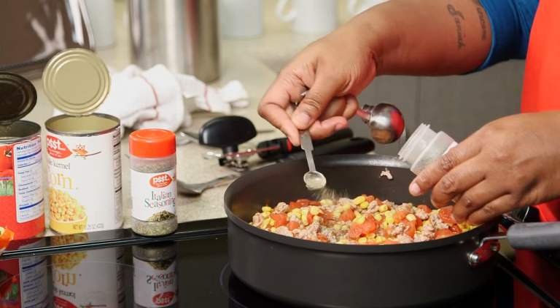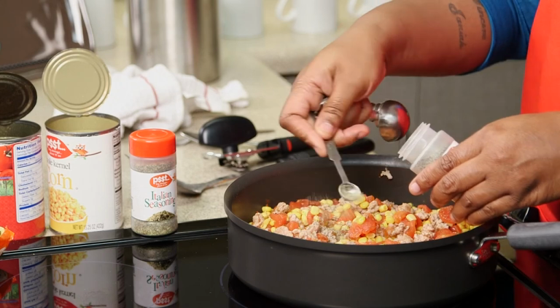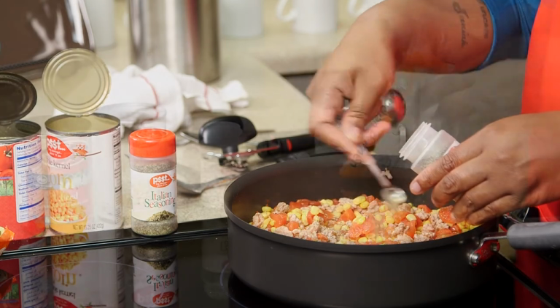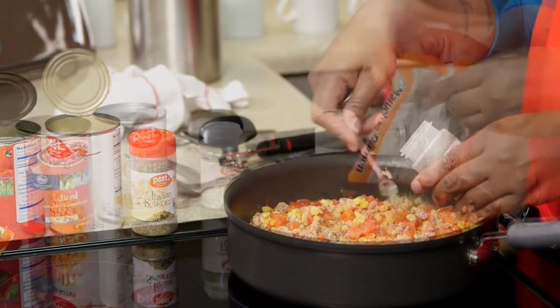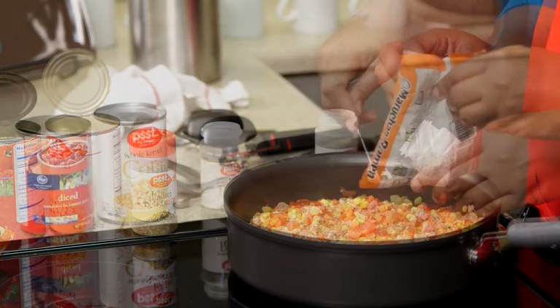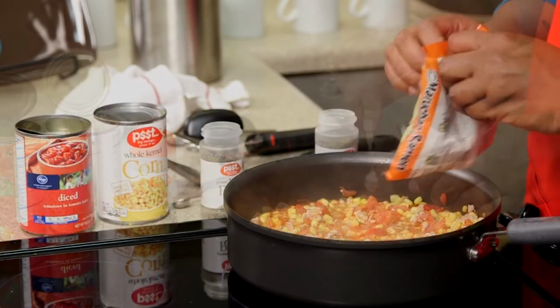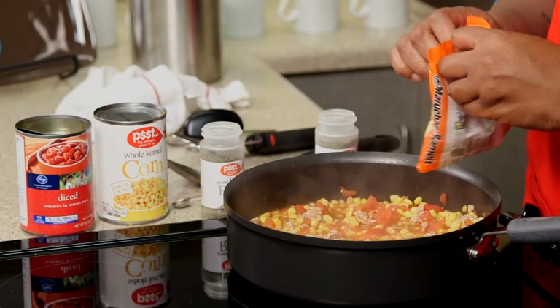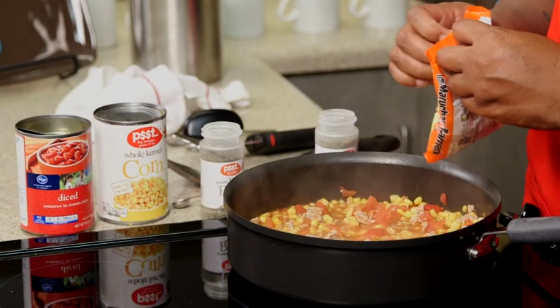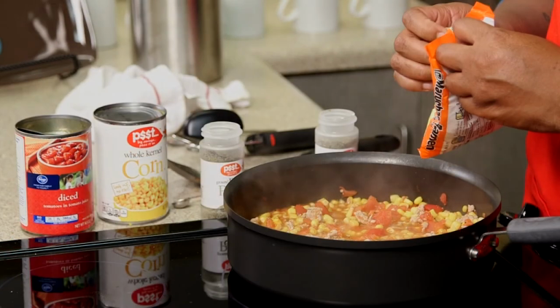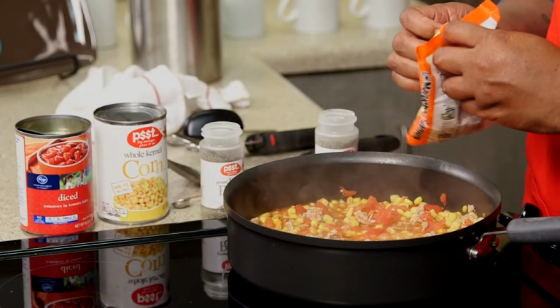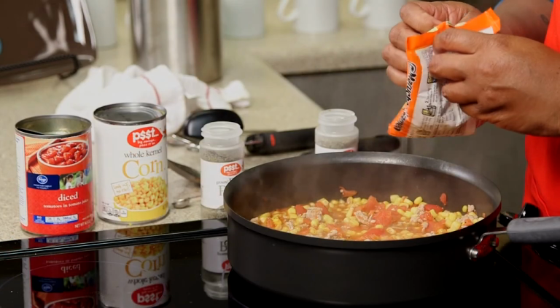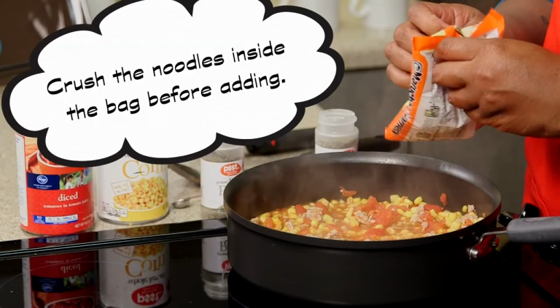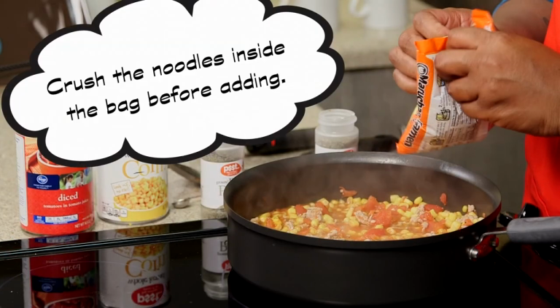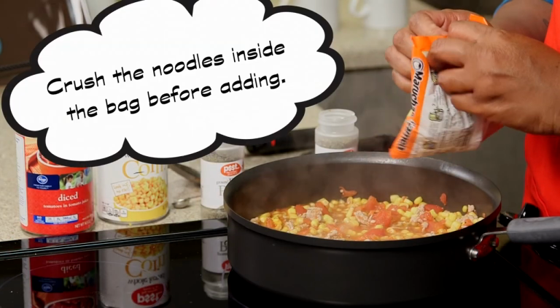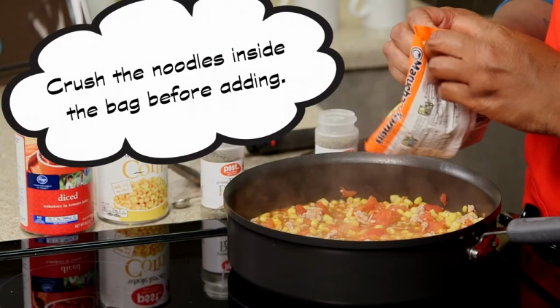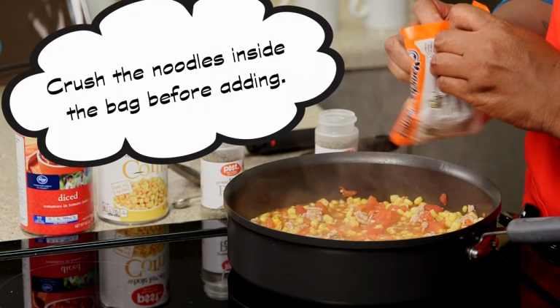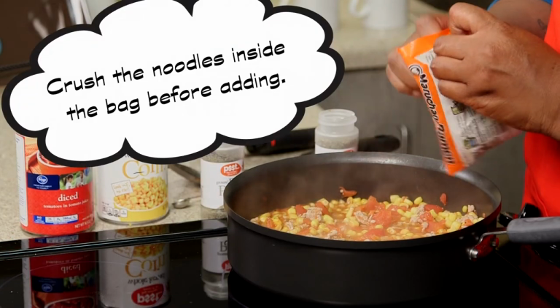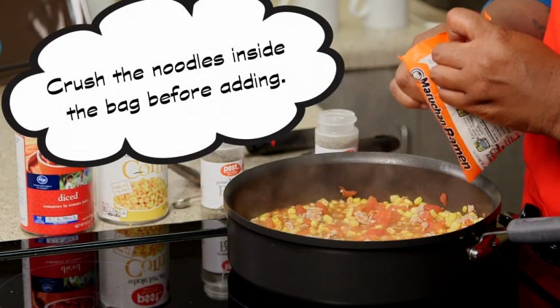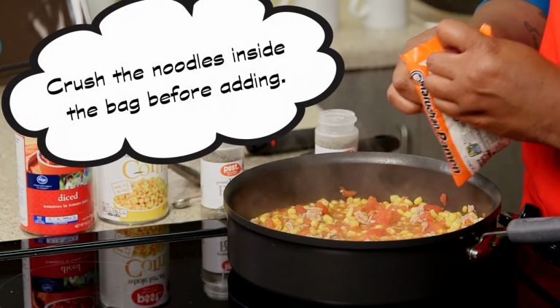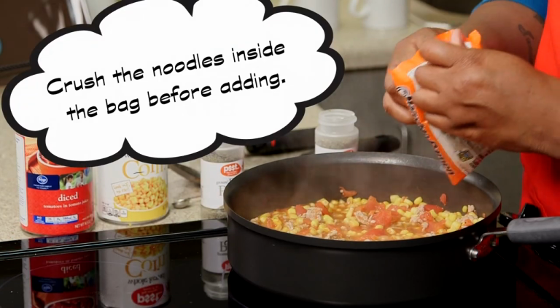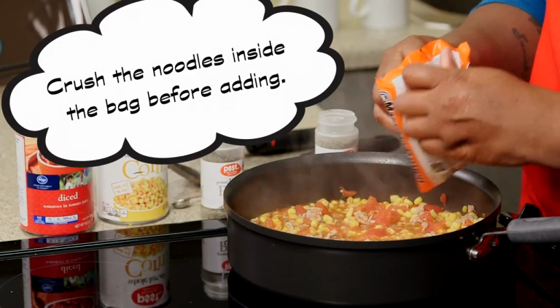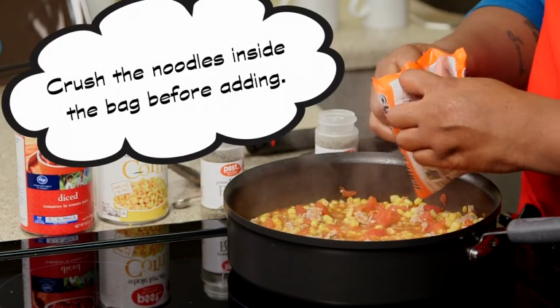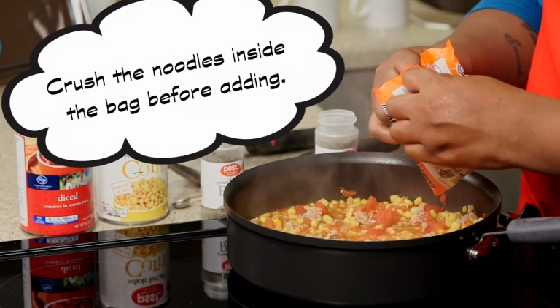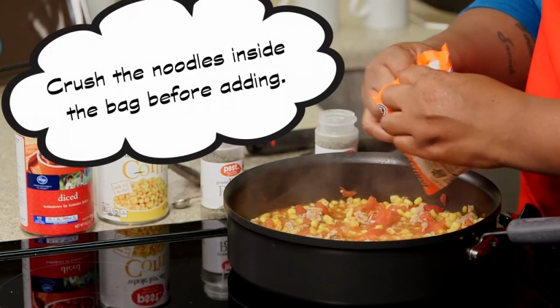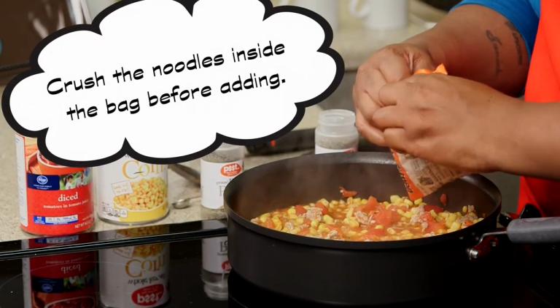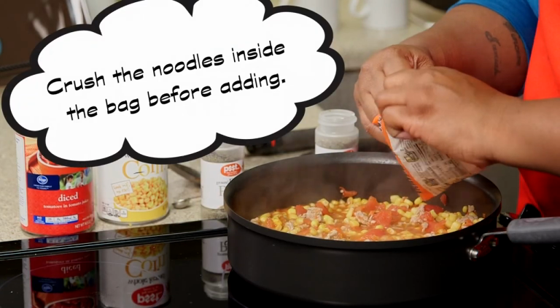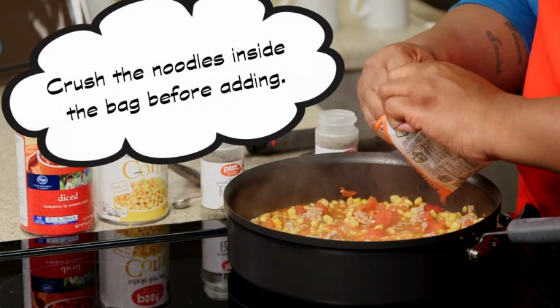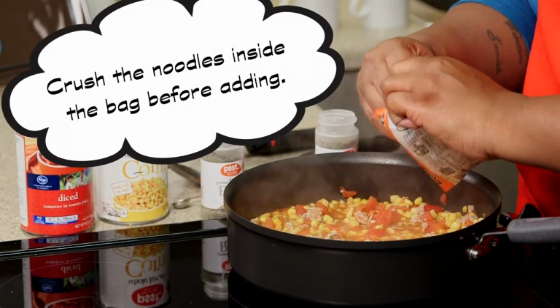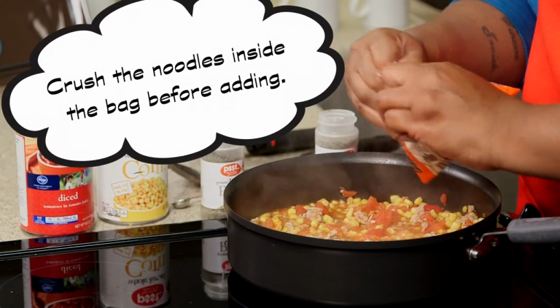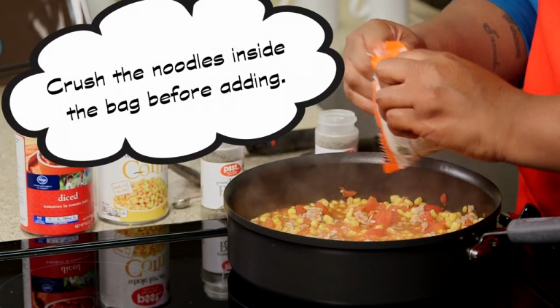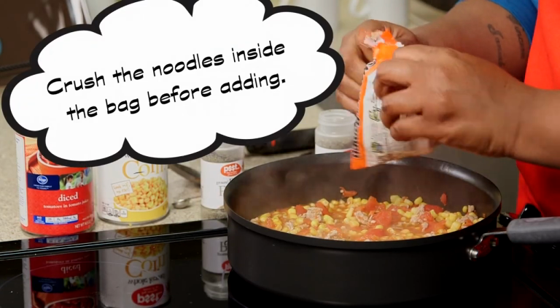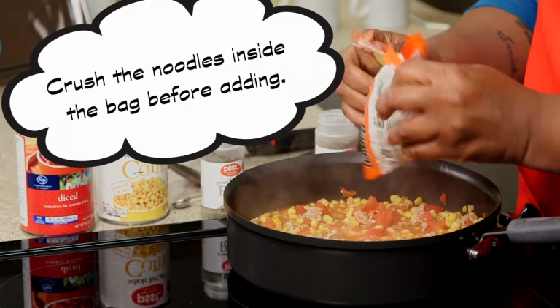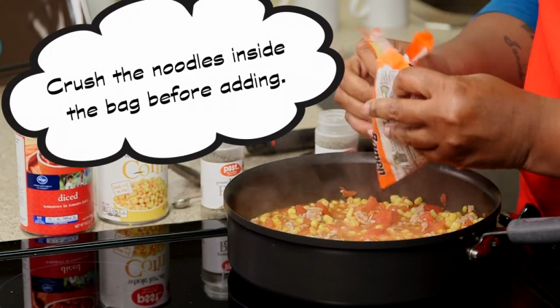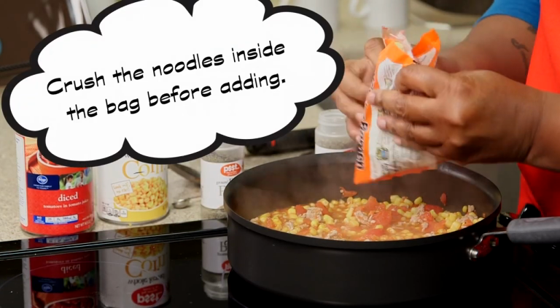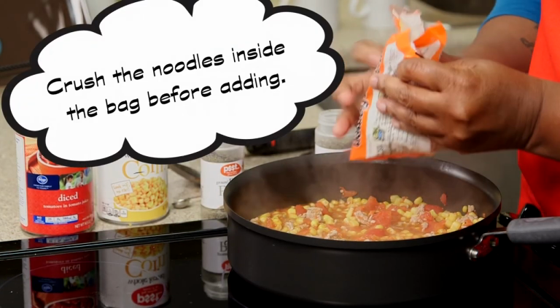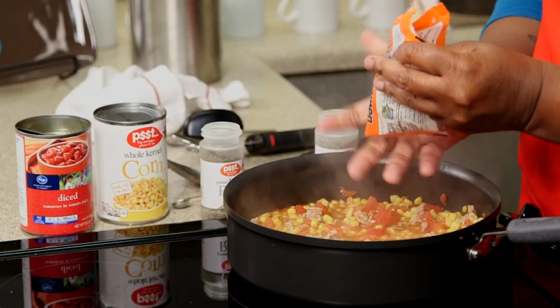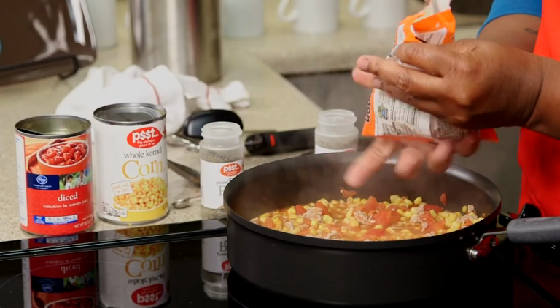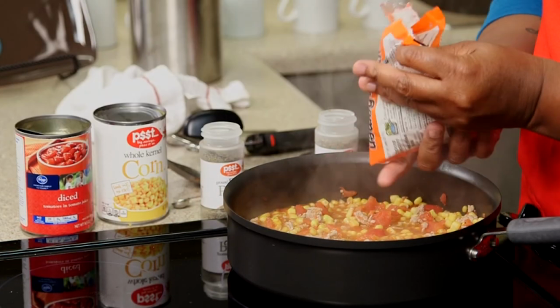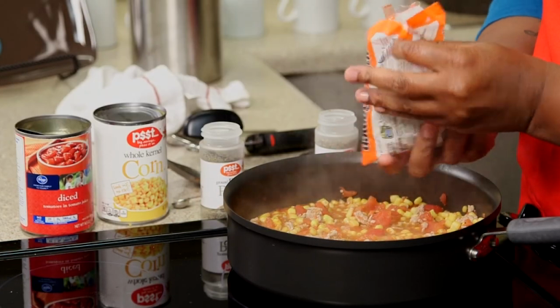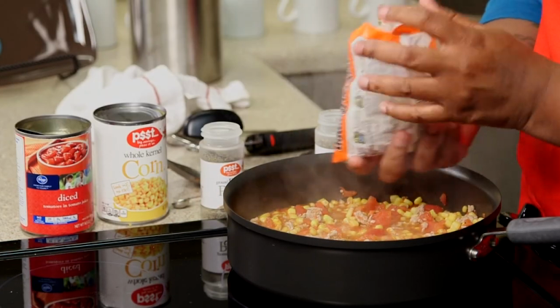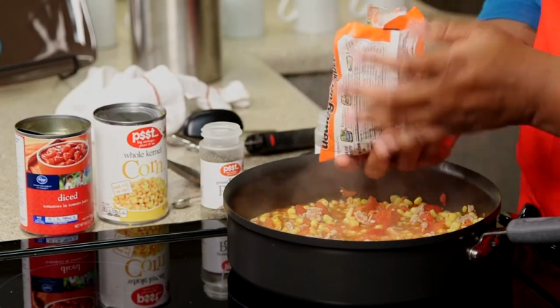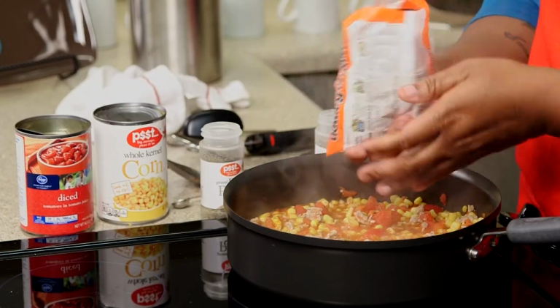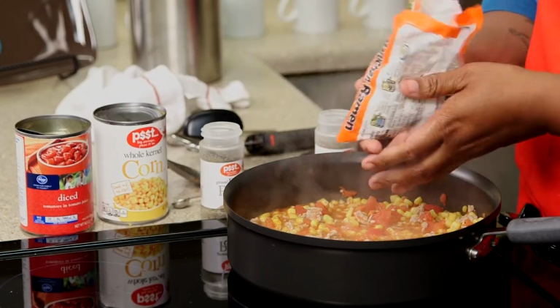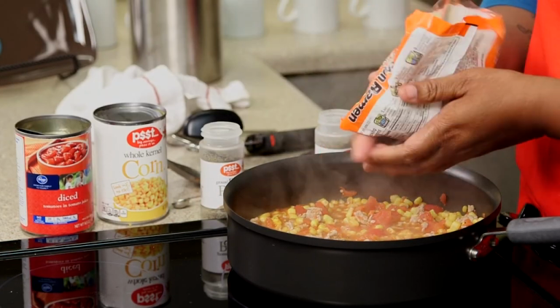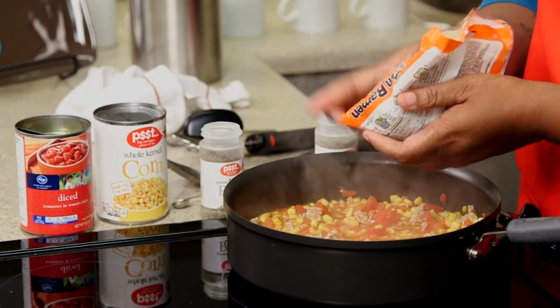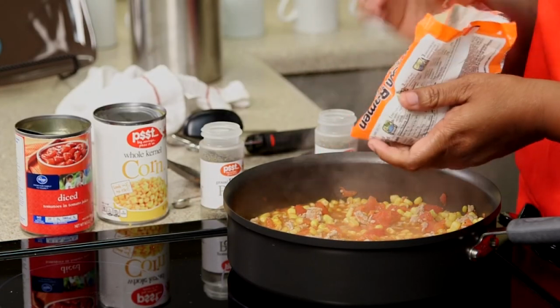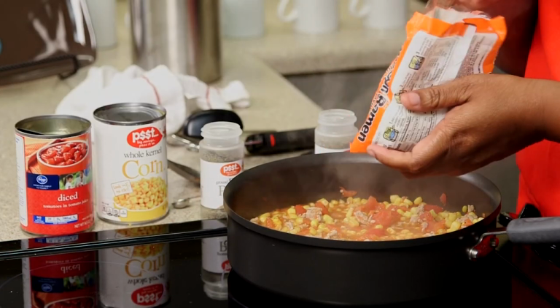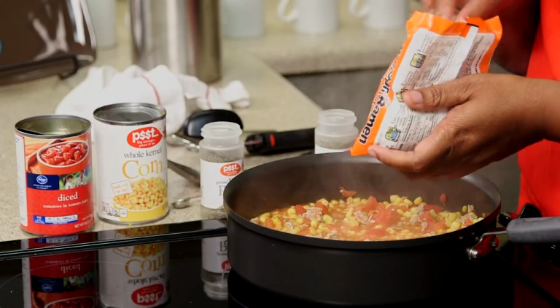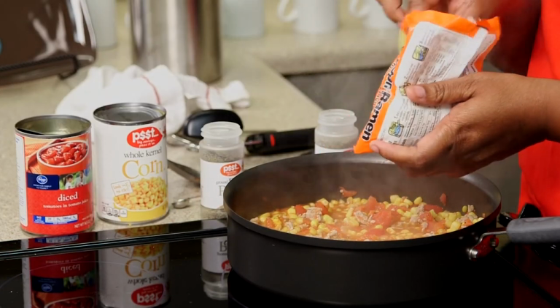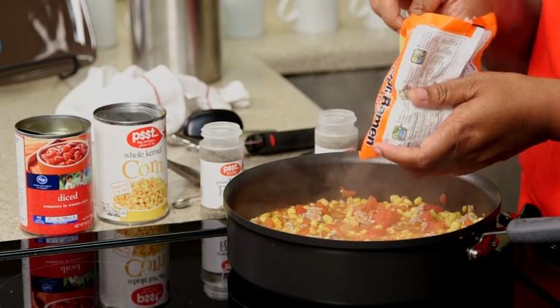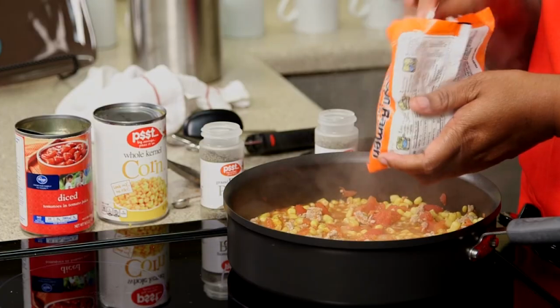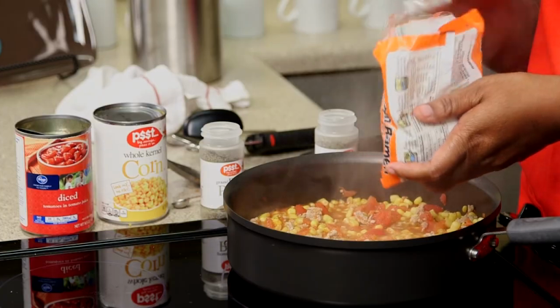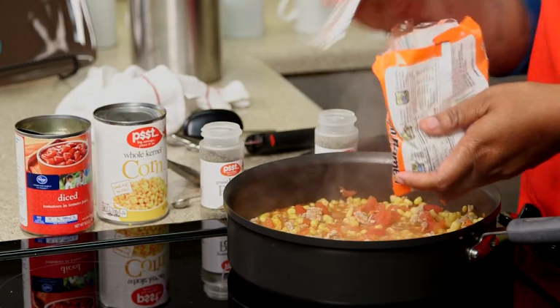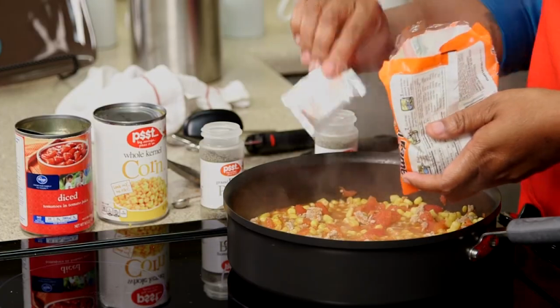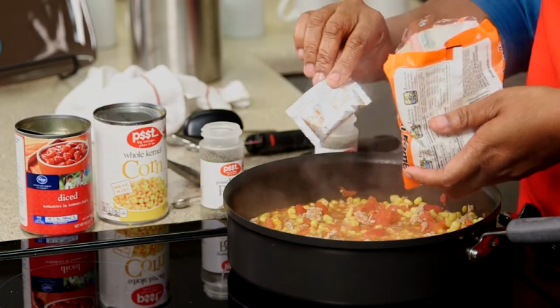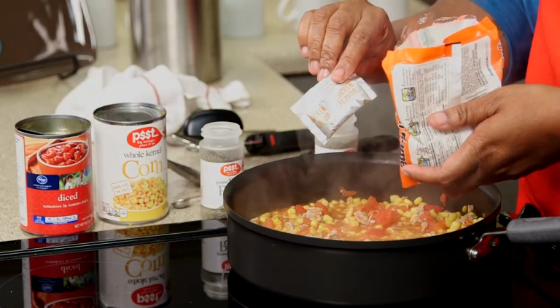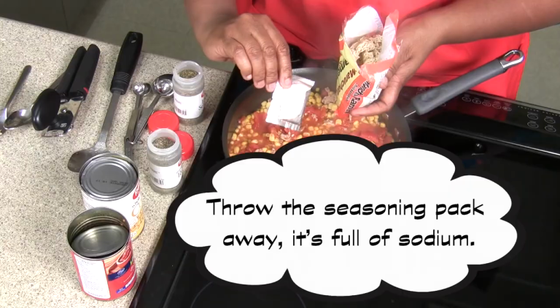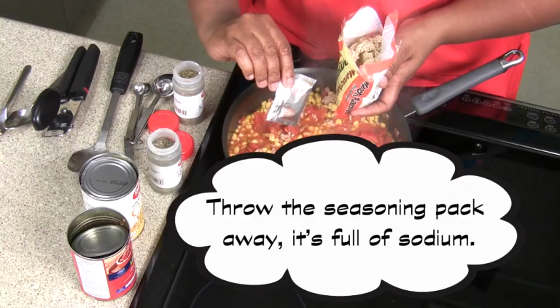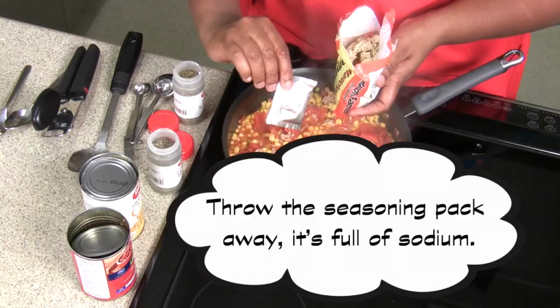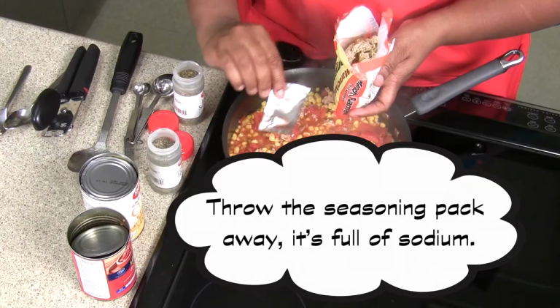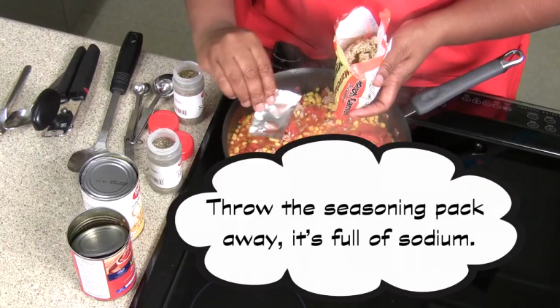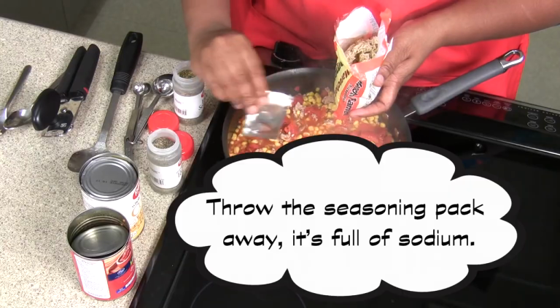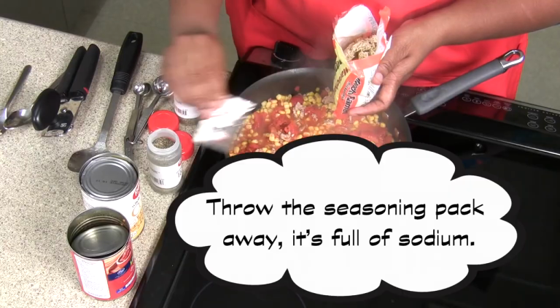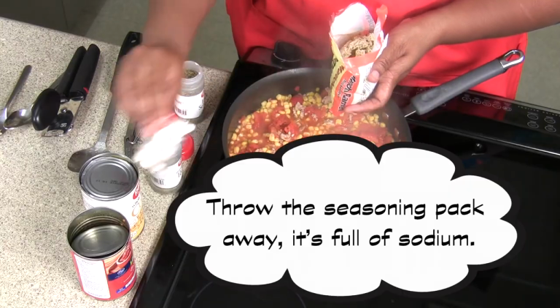So we're going to add our crushed noodles, taking out that season pack.